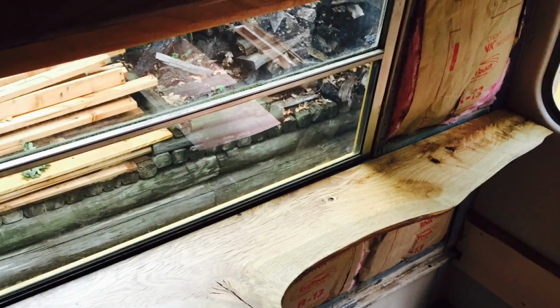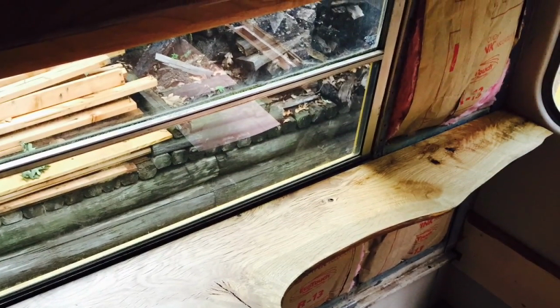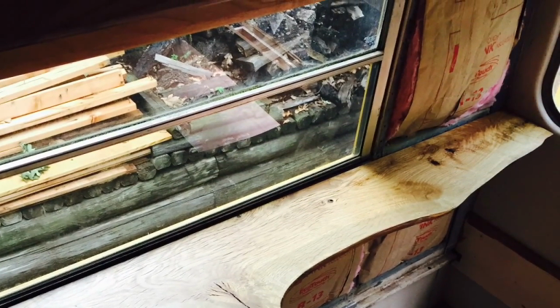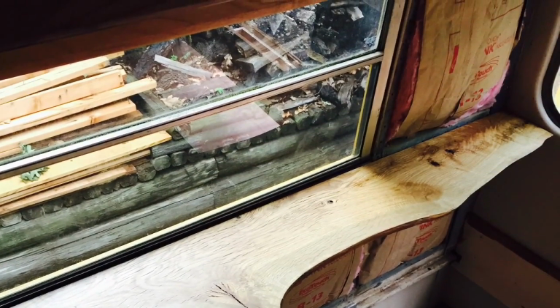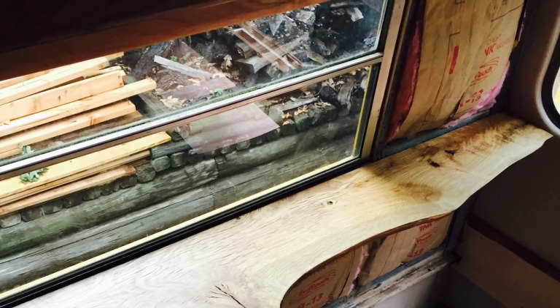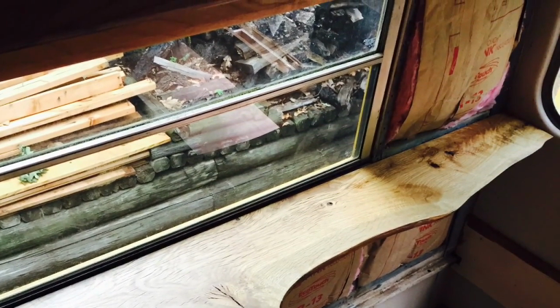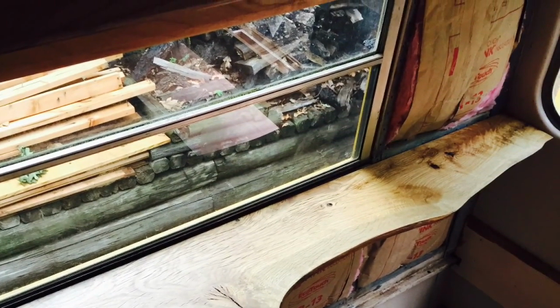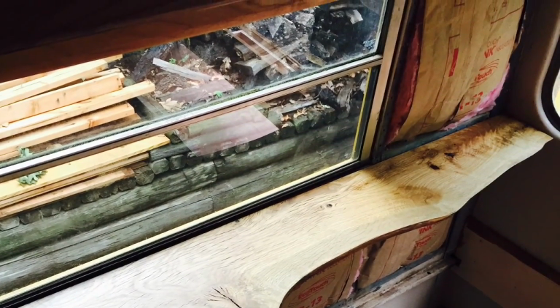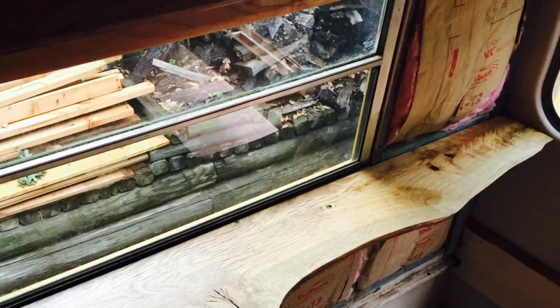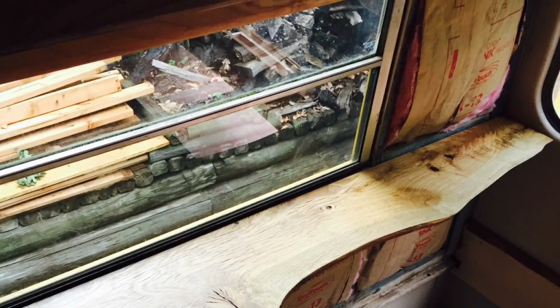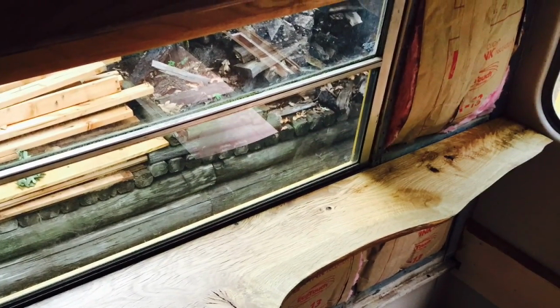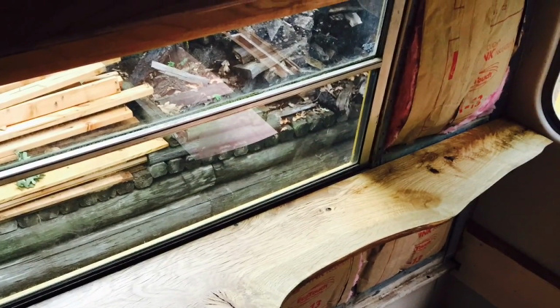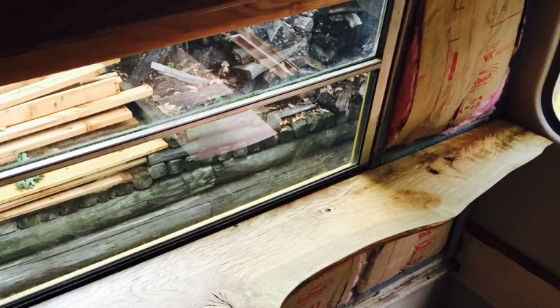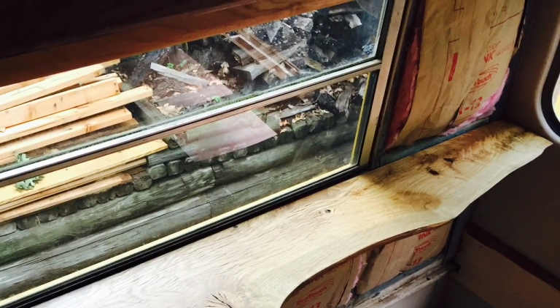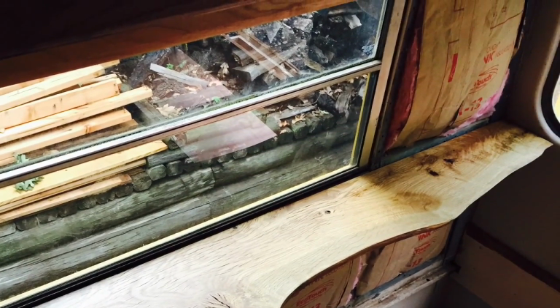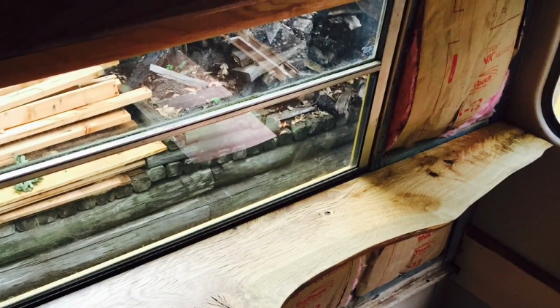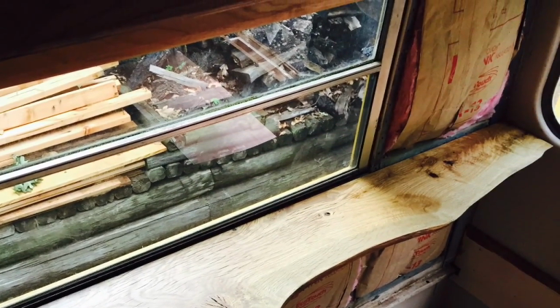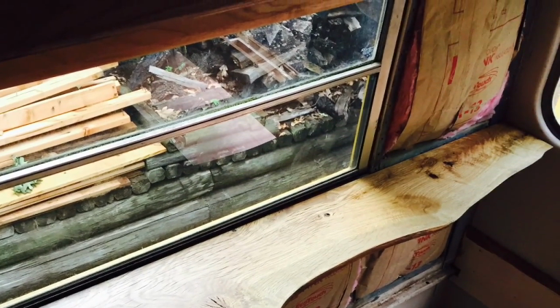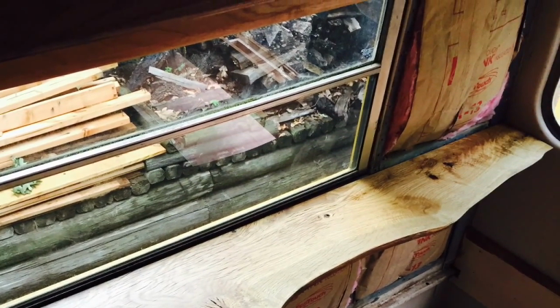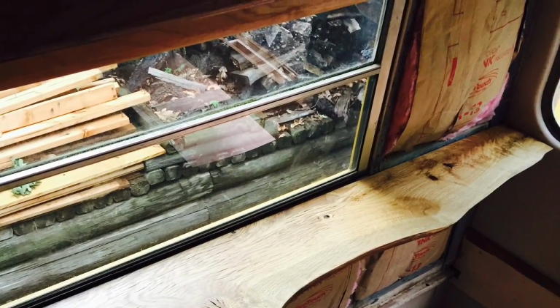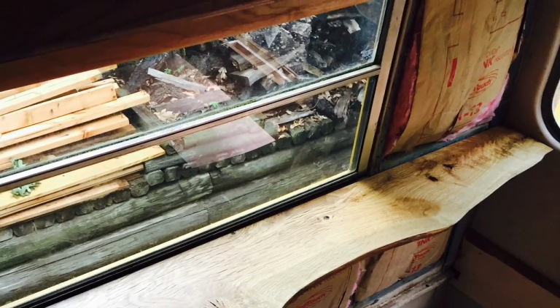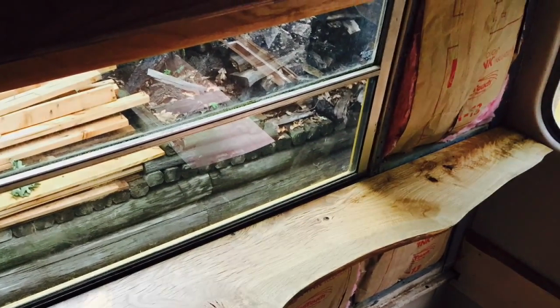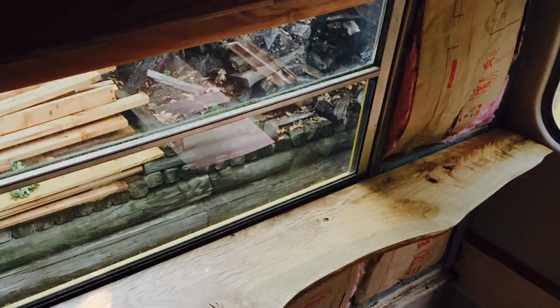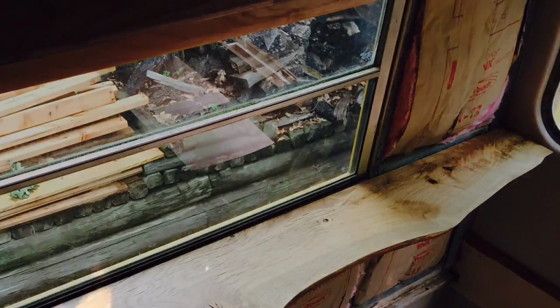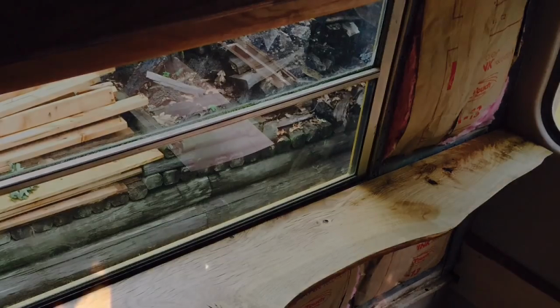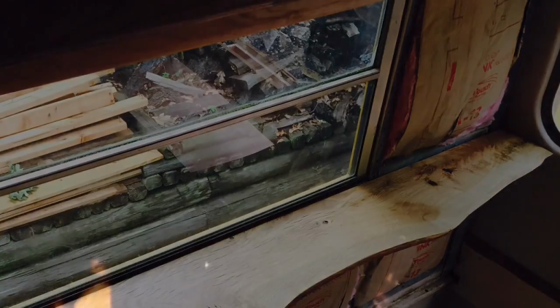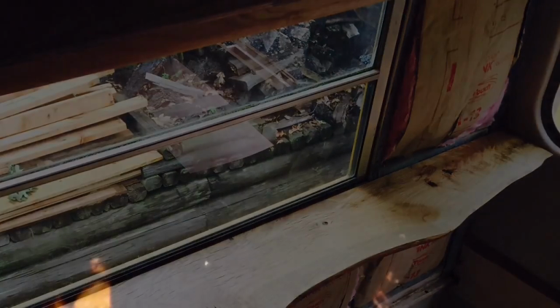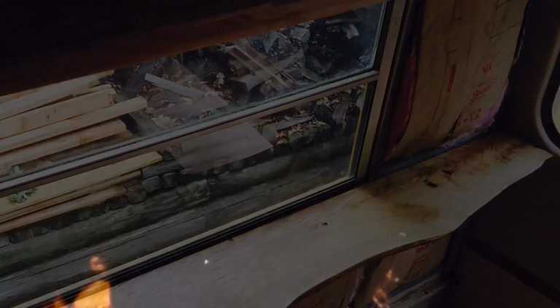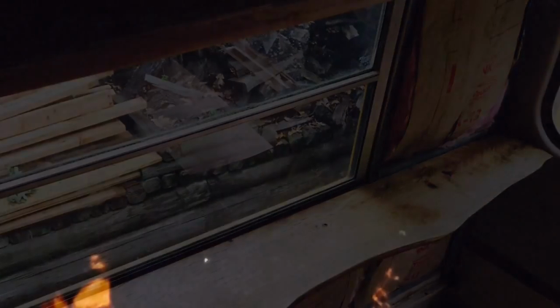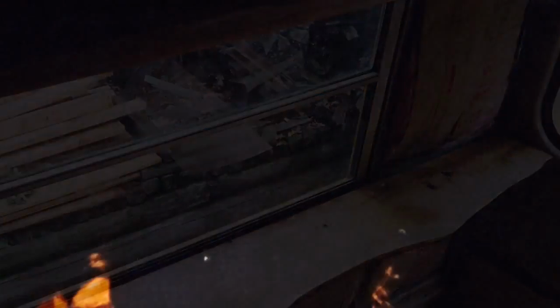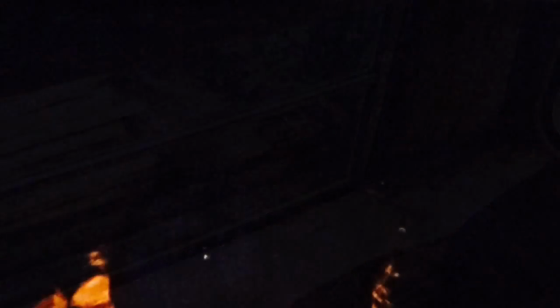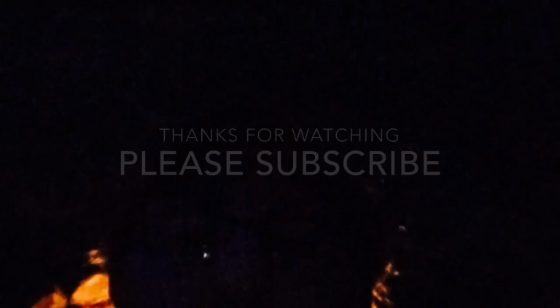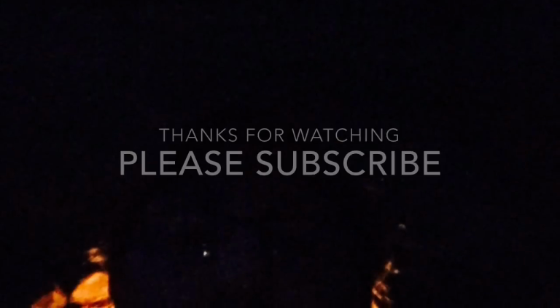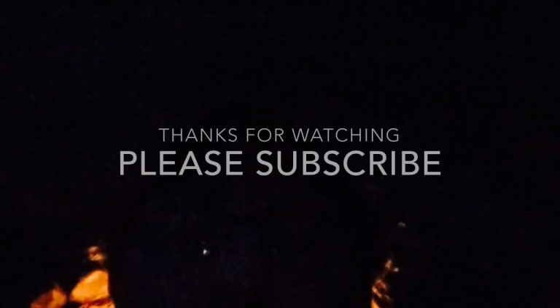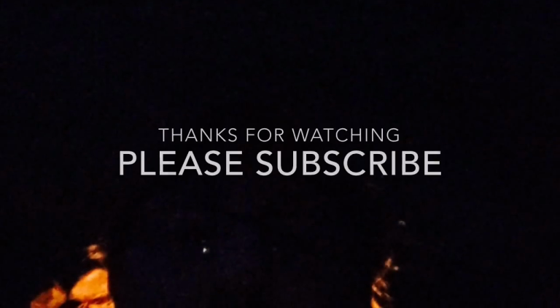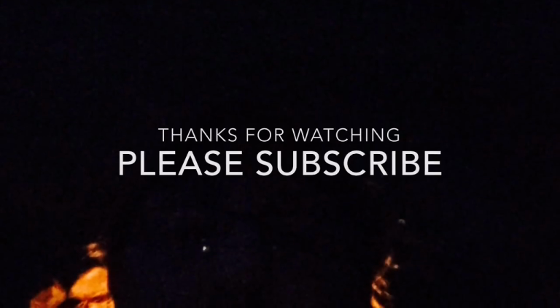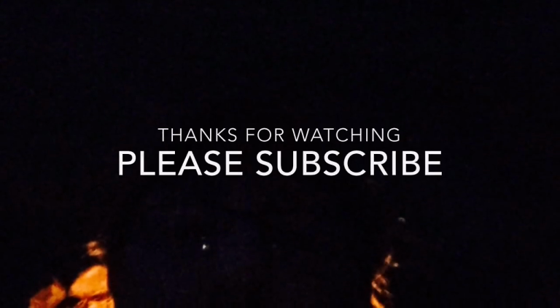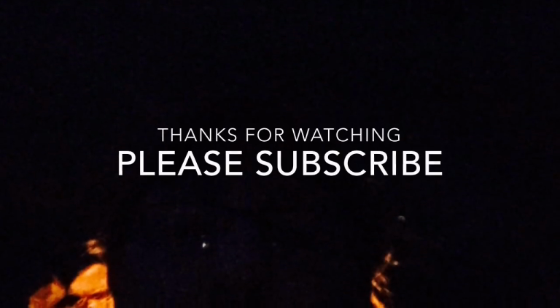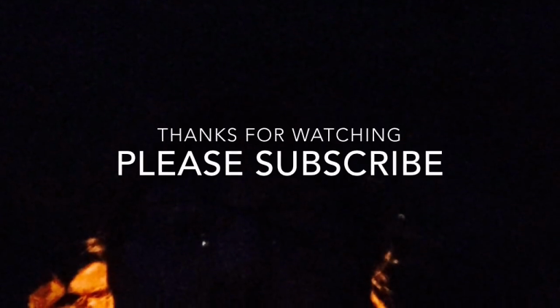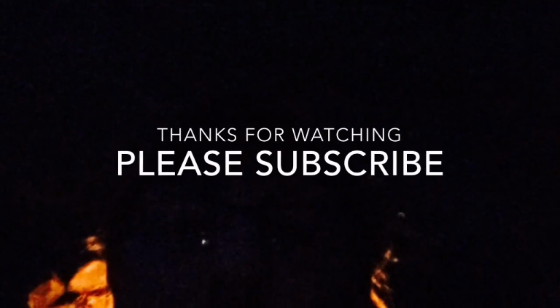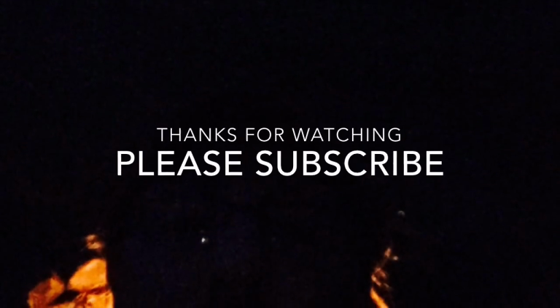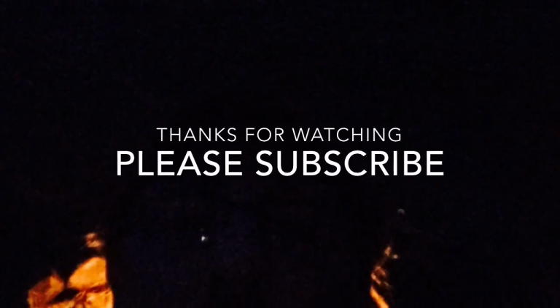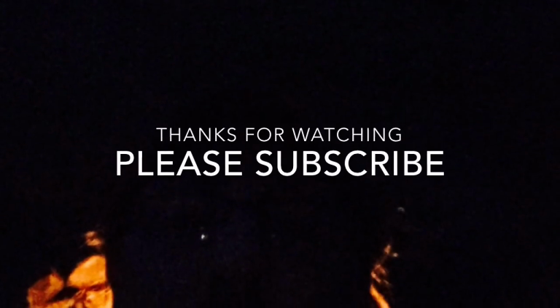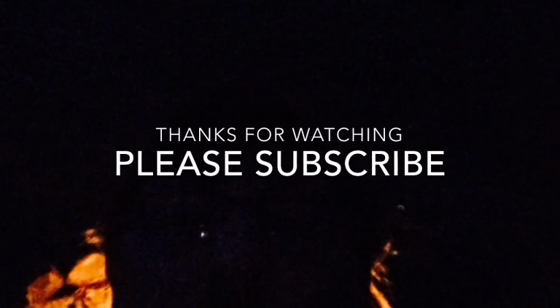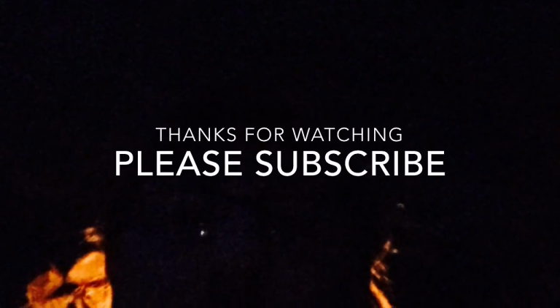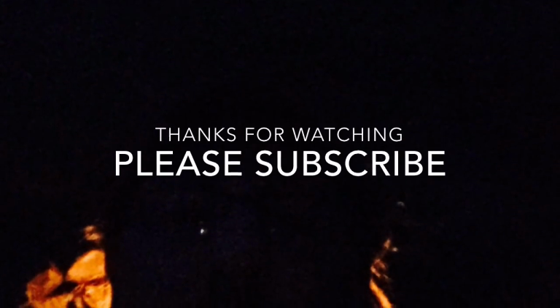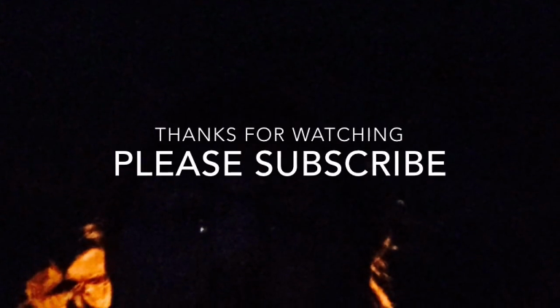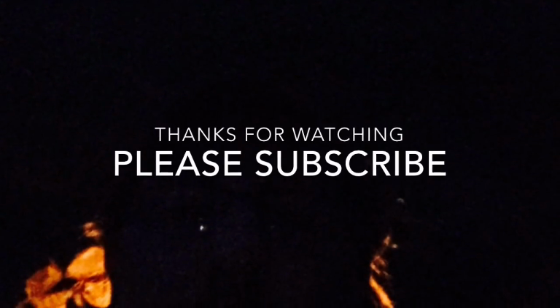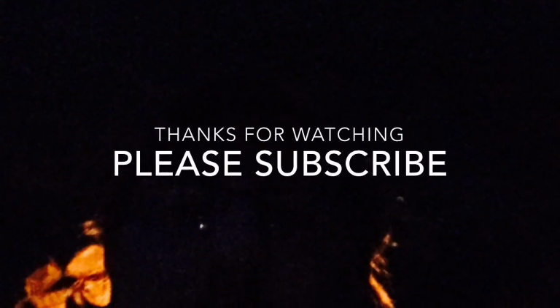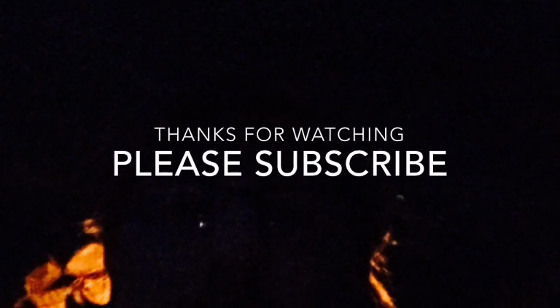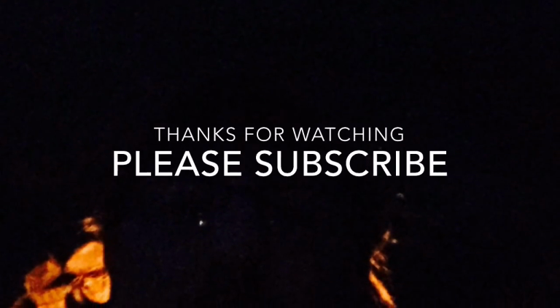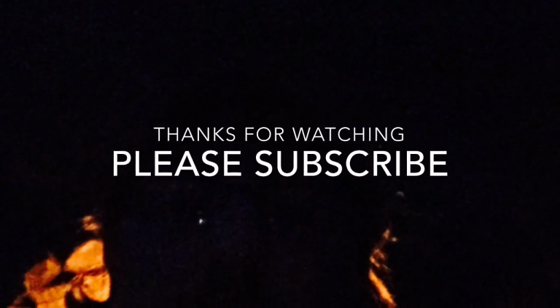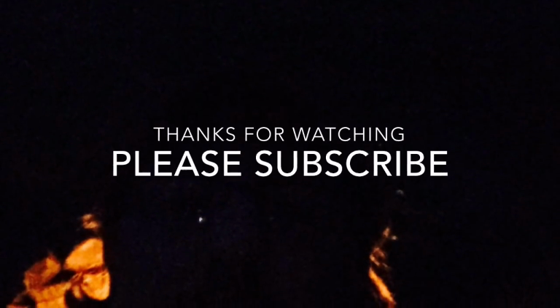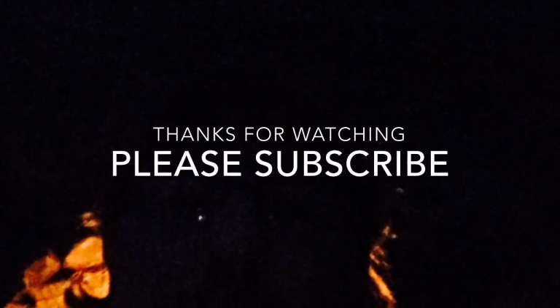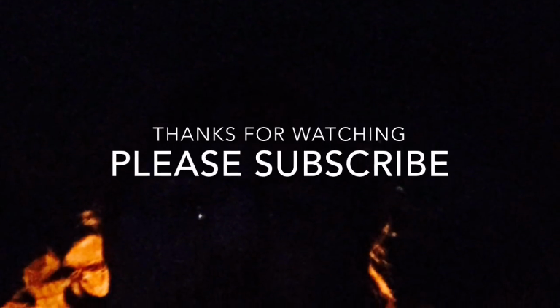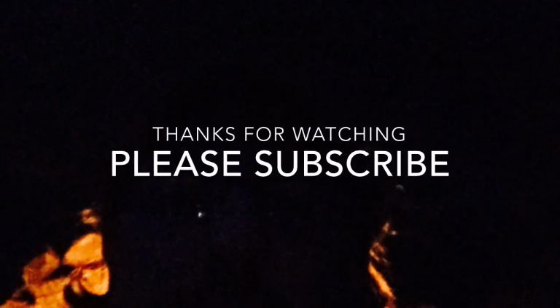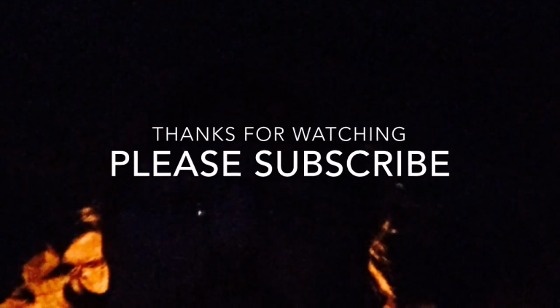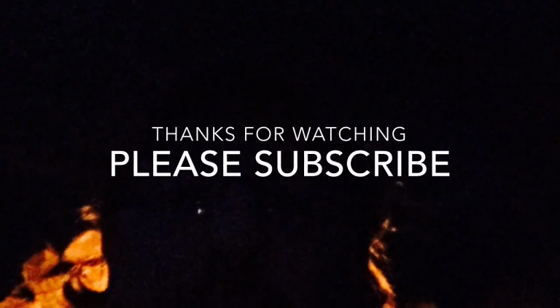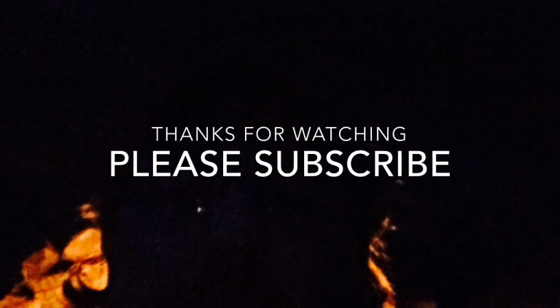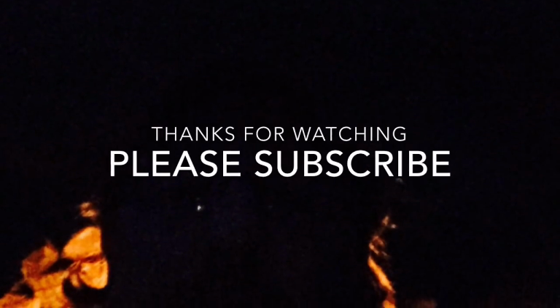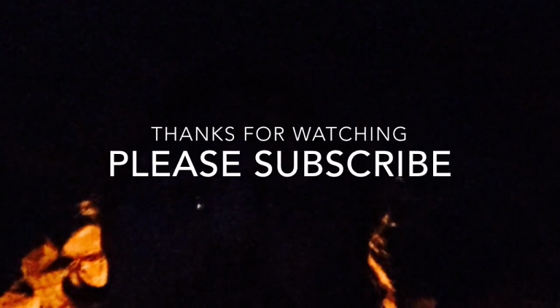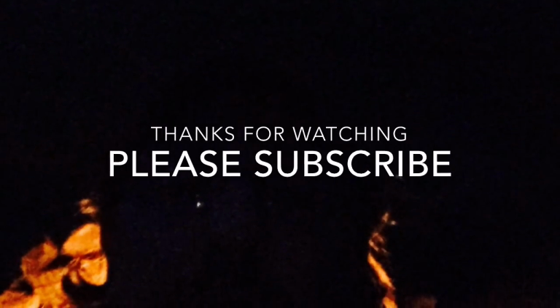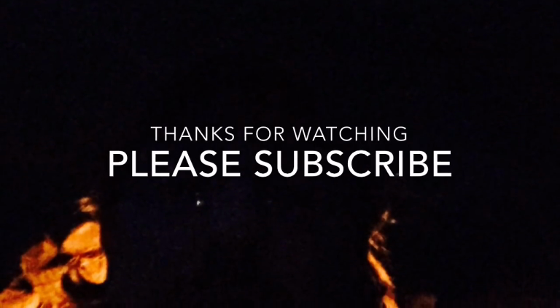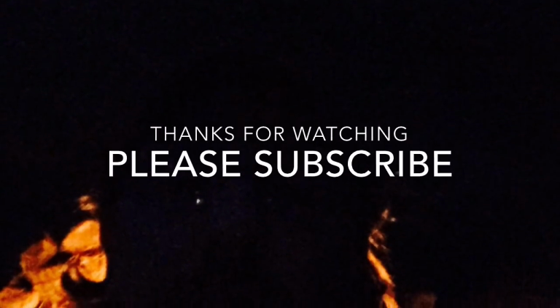We hope you've enjoyed this episode. Thanks for joining us!